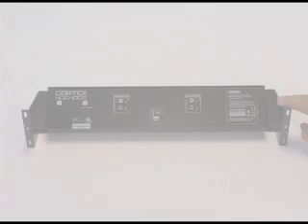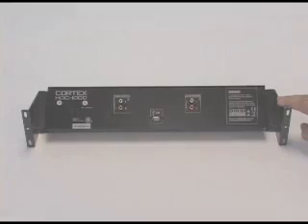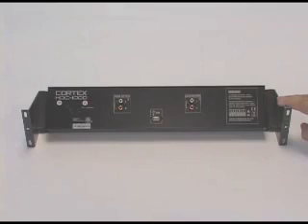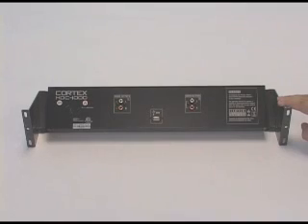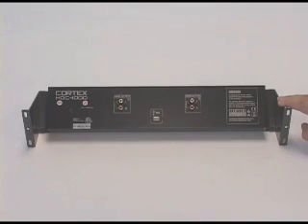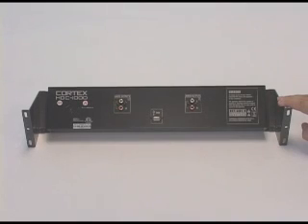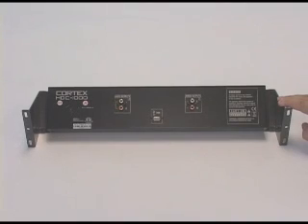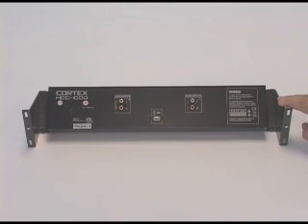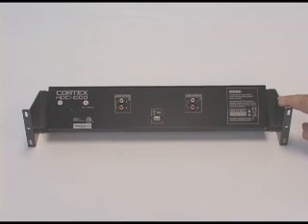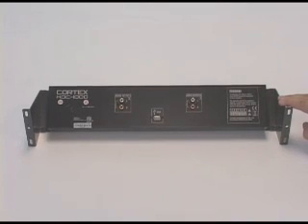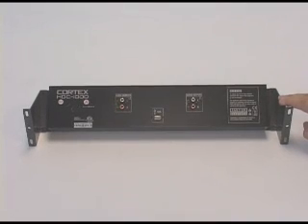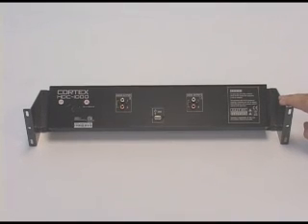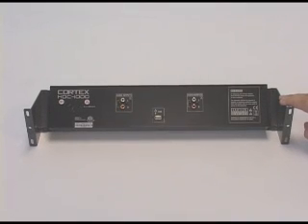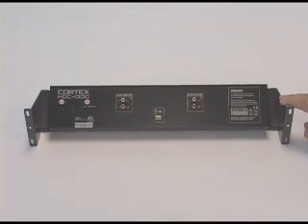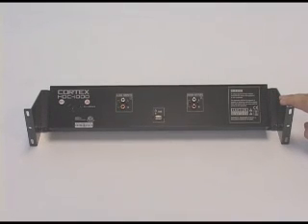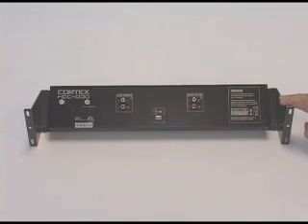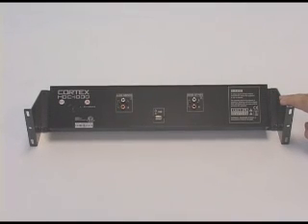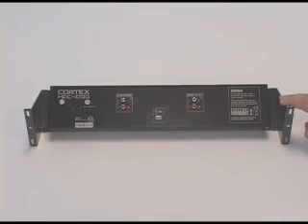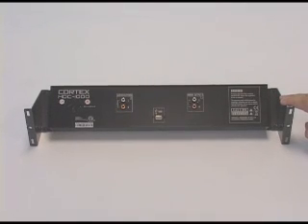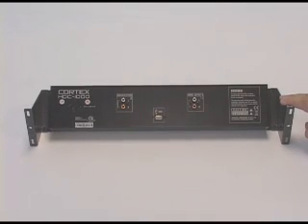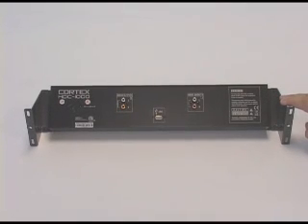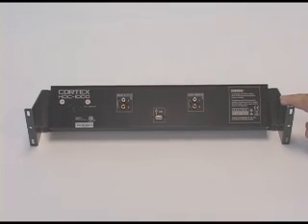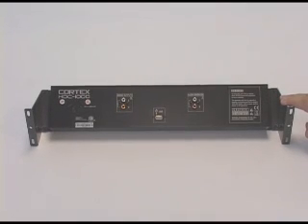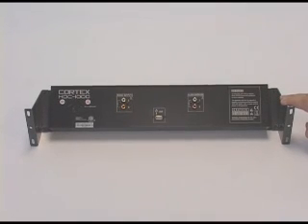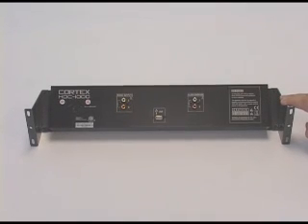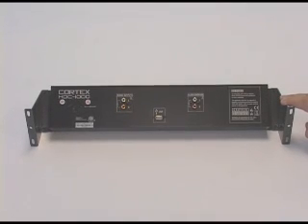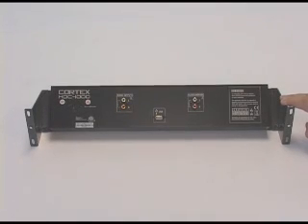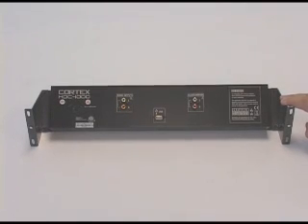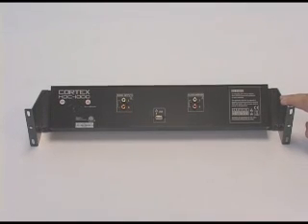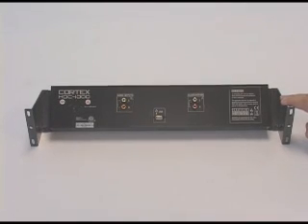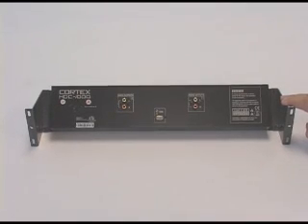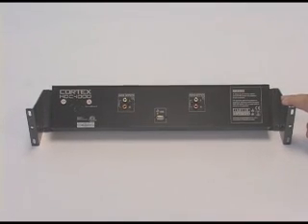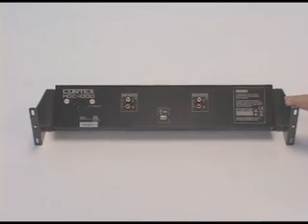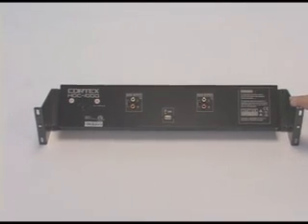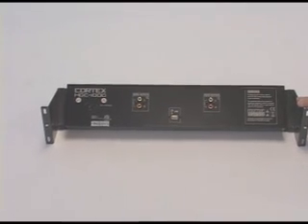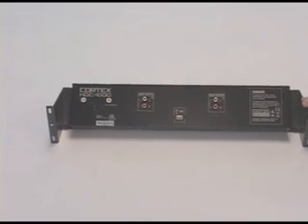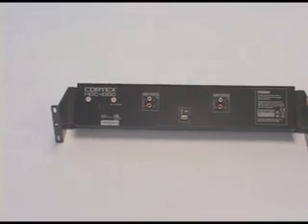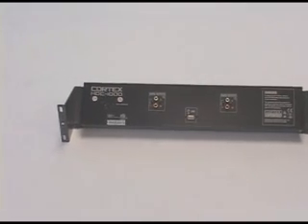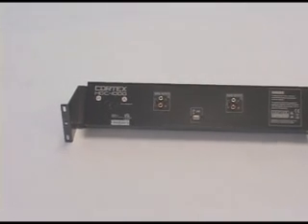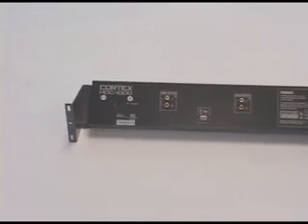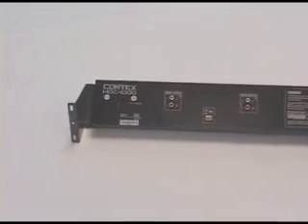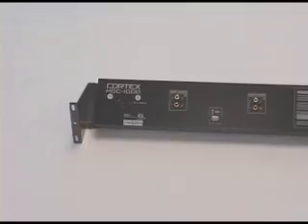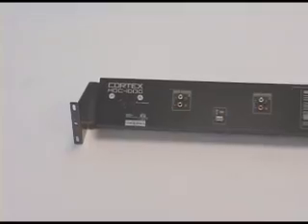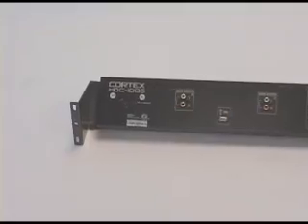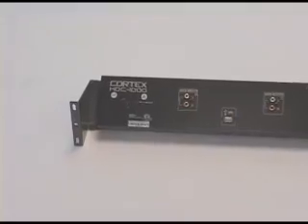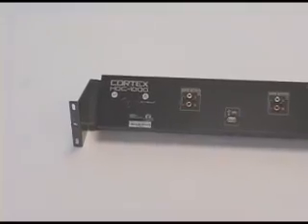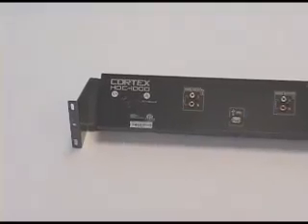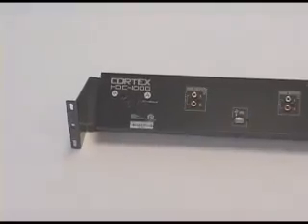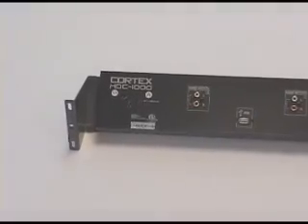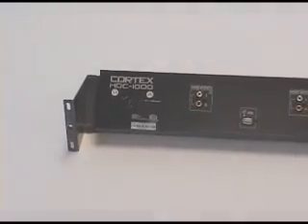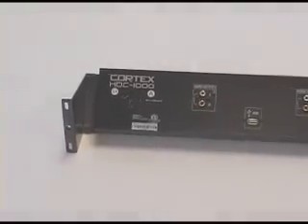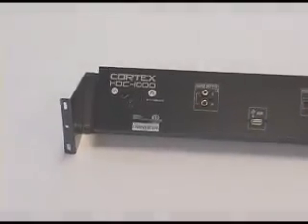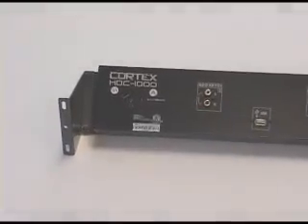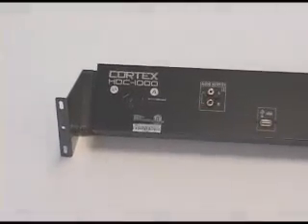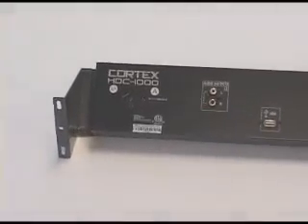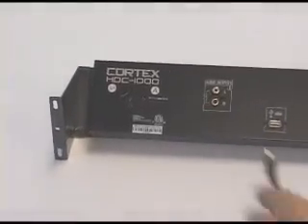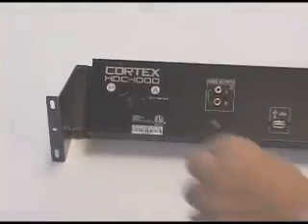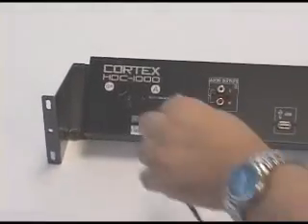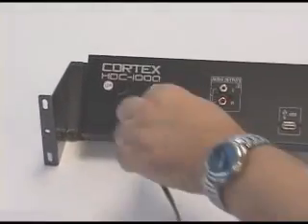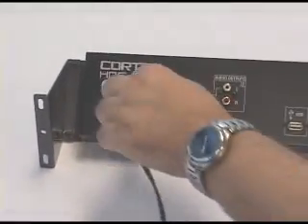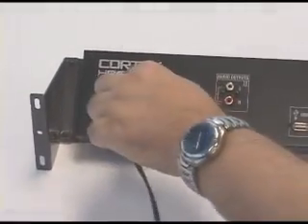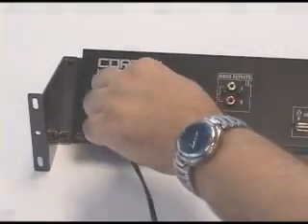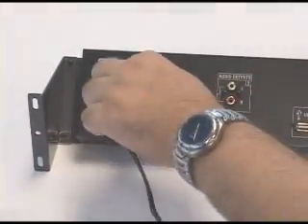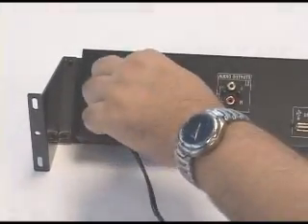Preparing the HDC1000 for use. Connect the AC-DC adapter to the DC inlet found on the rear of the unit.